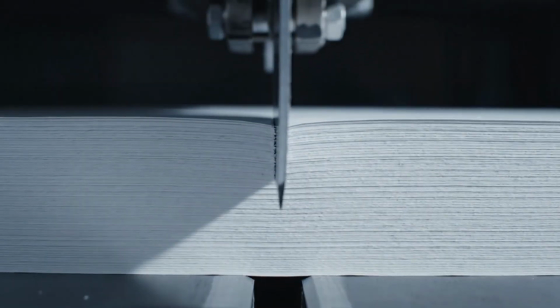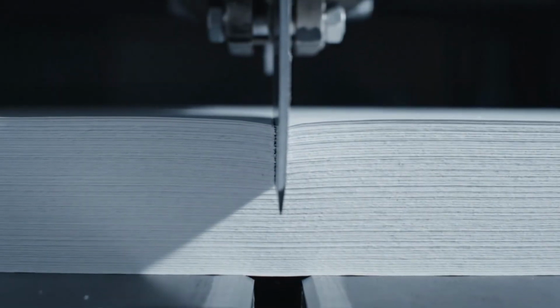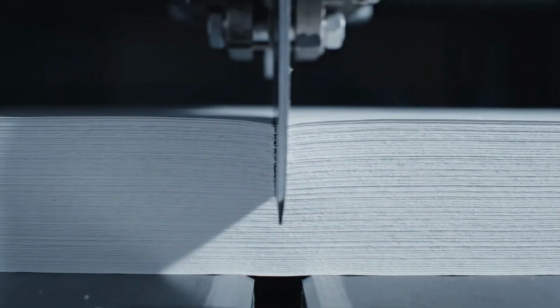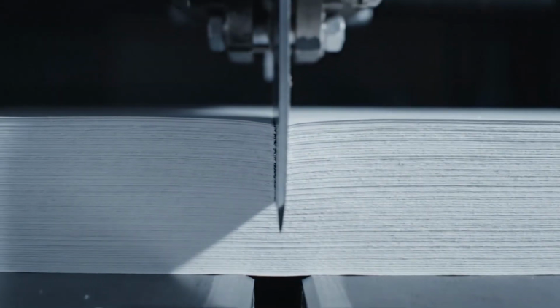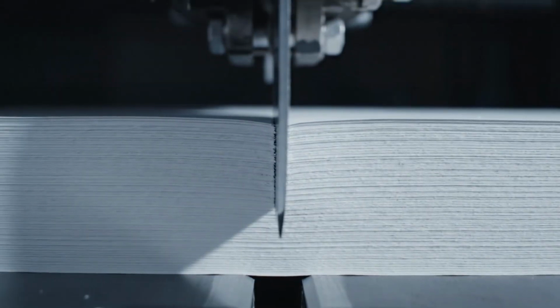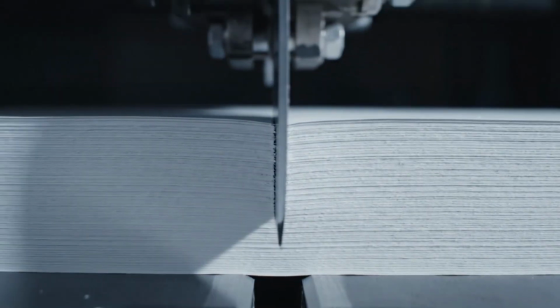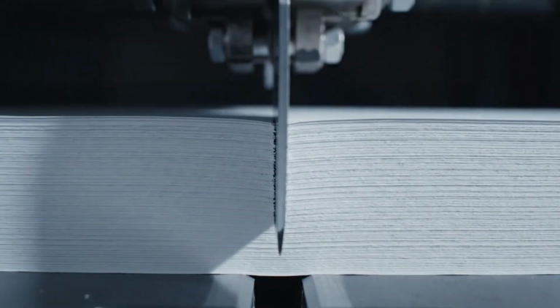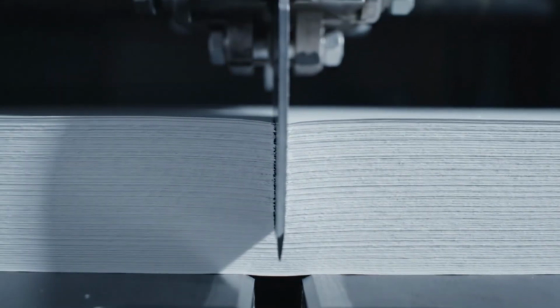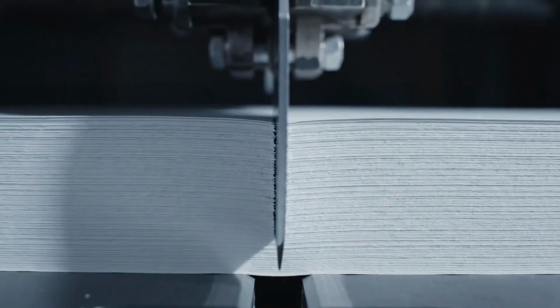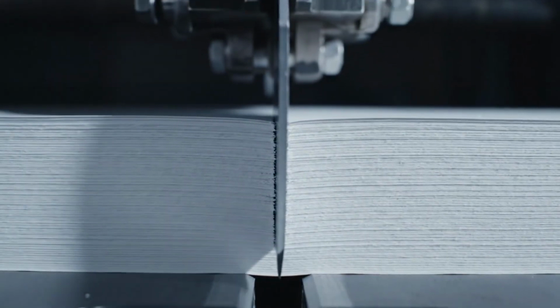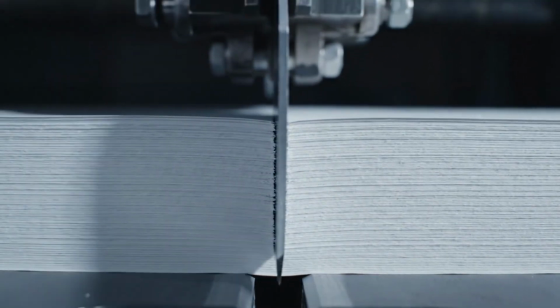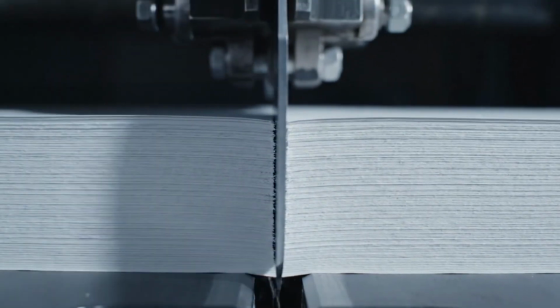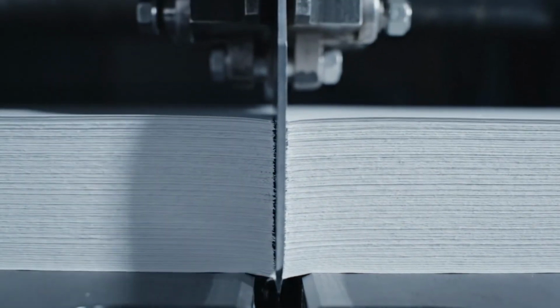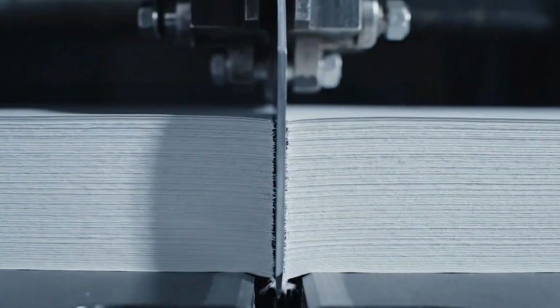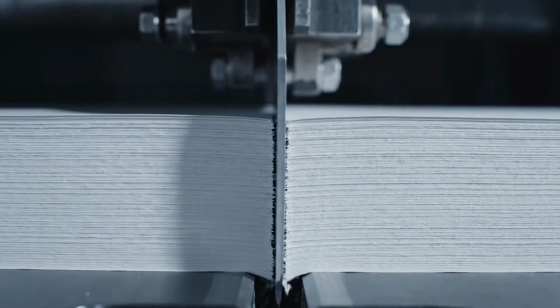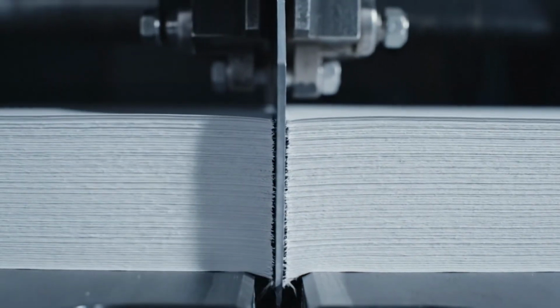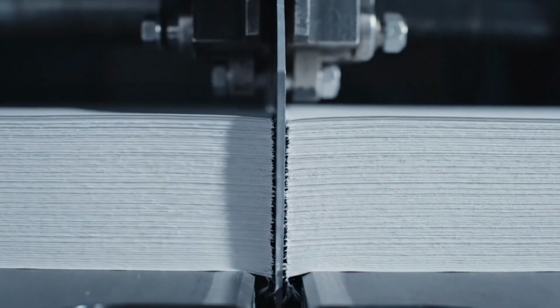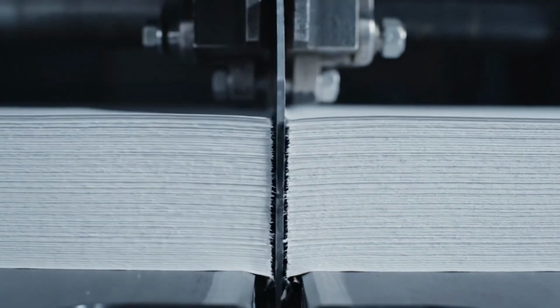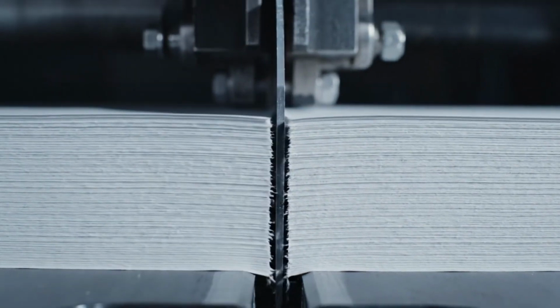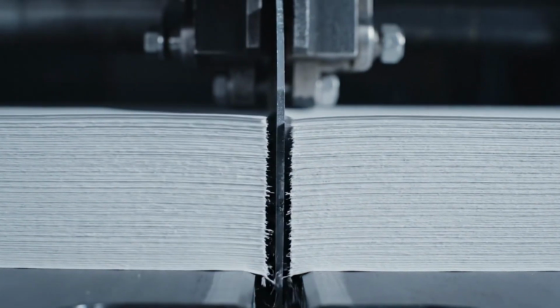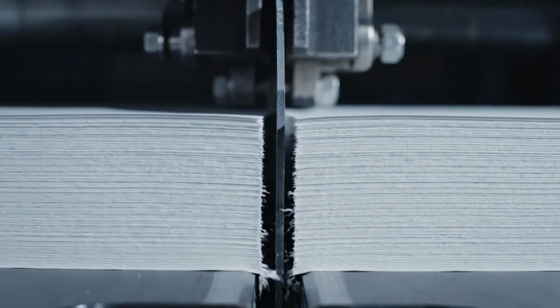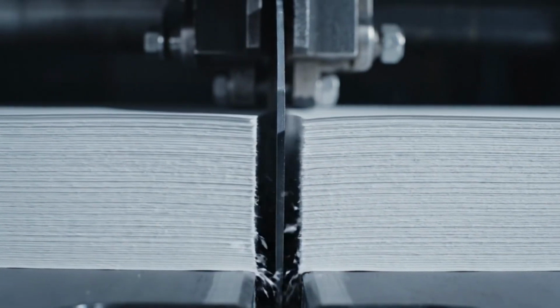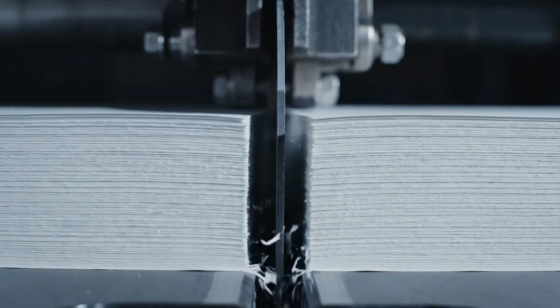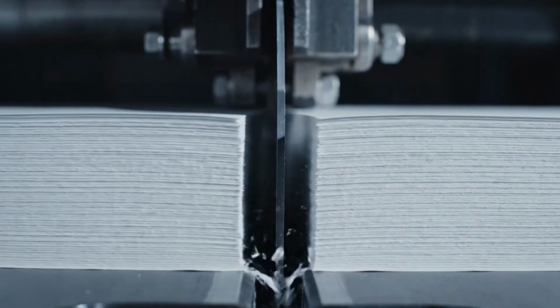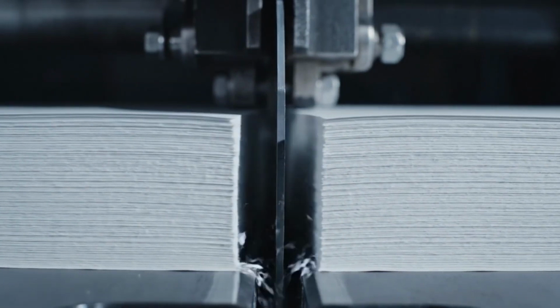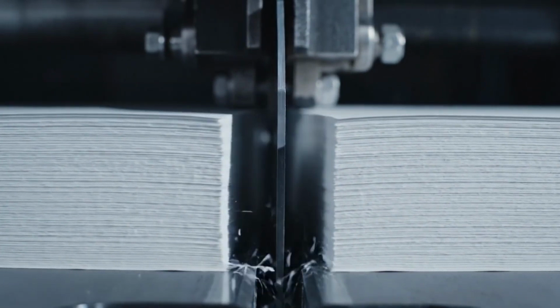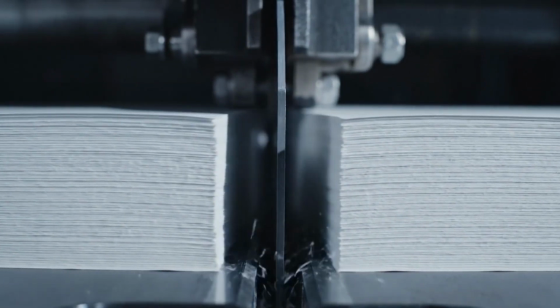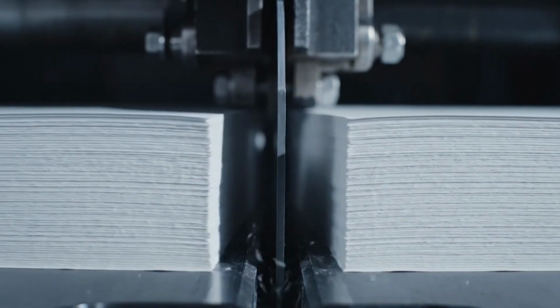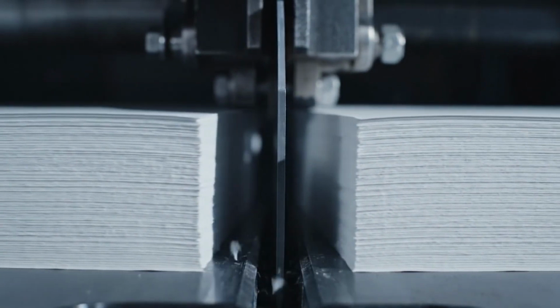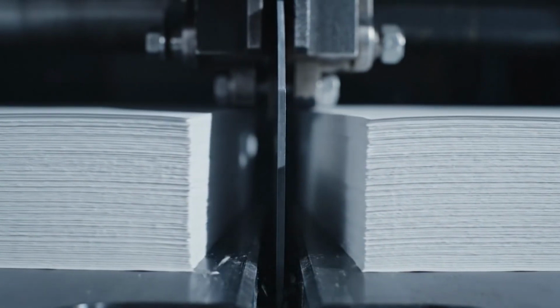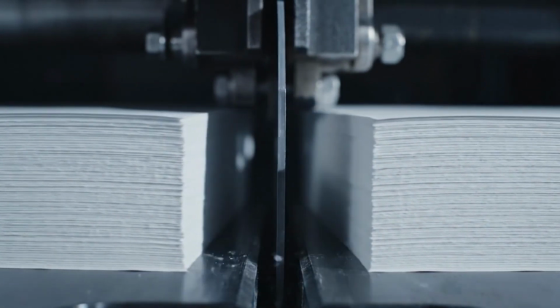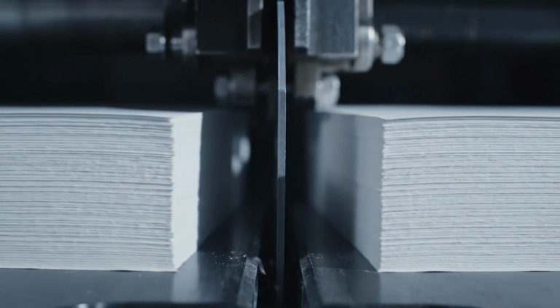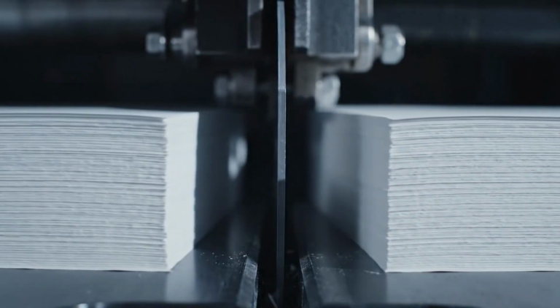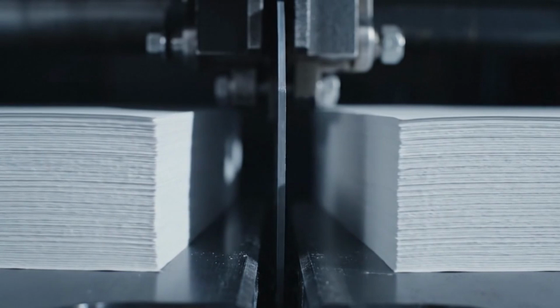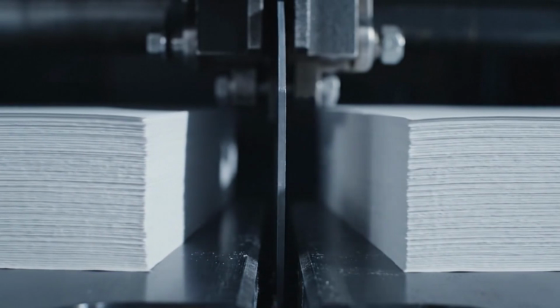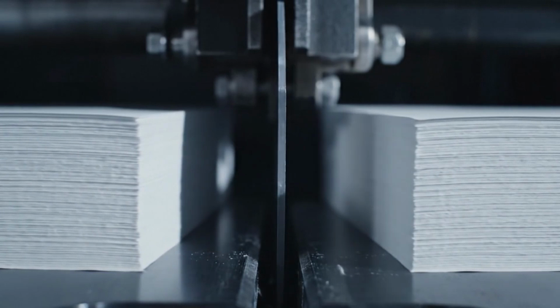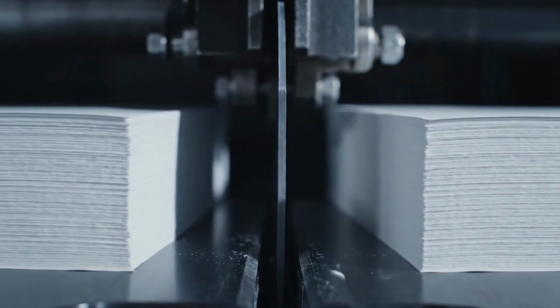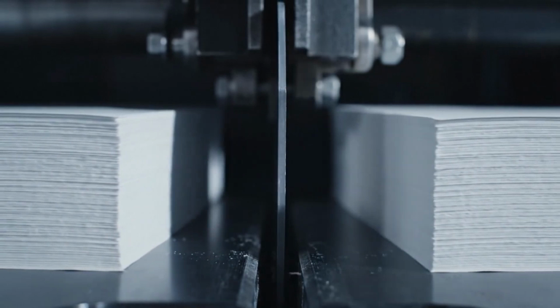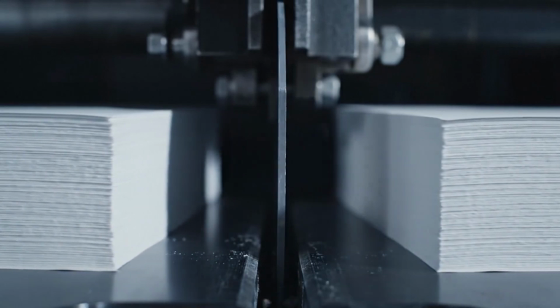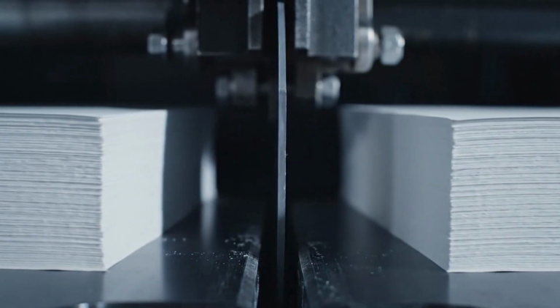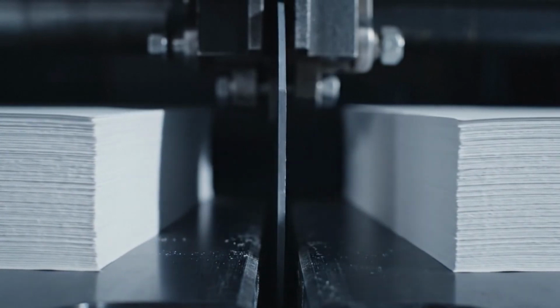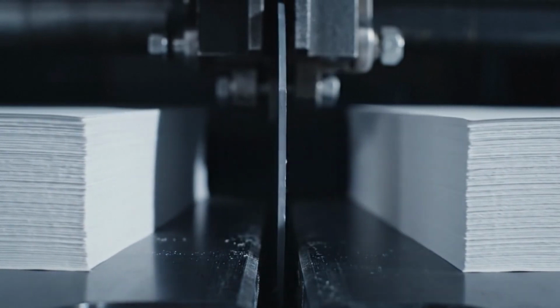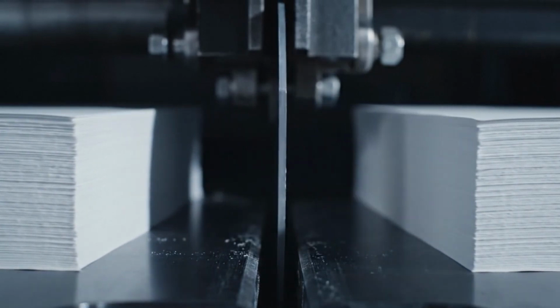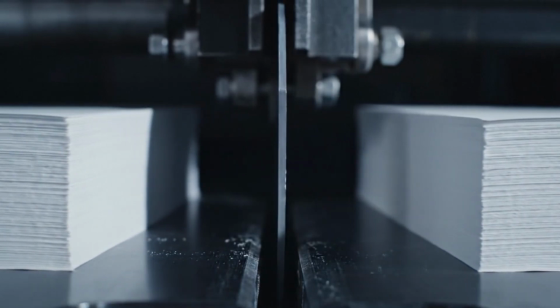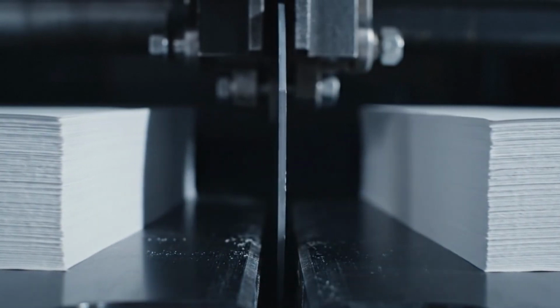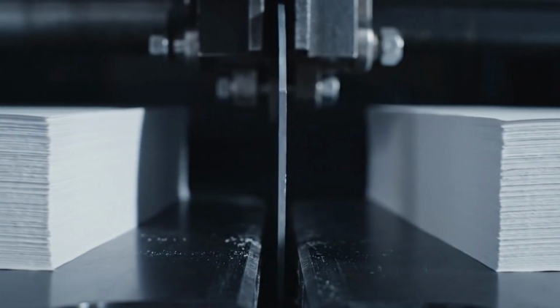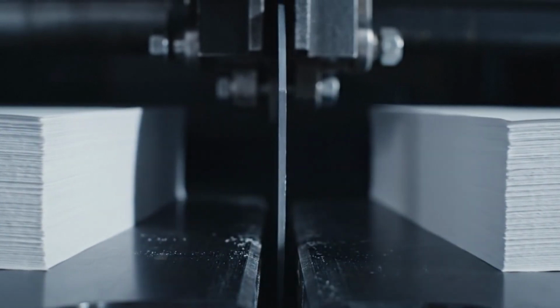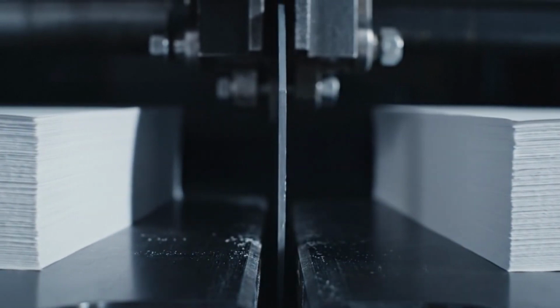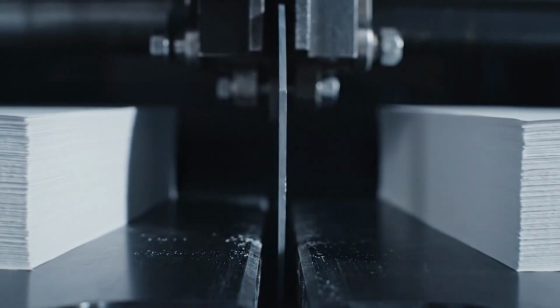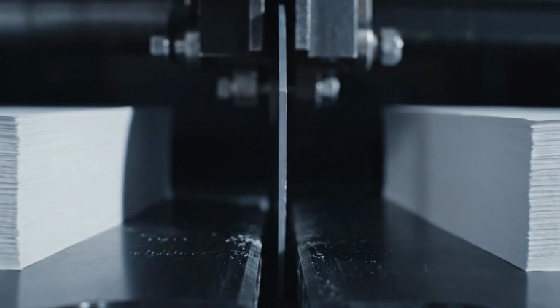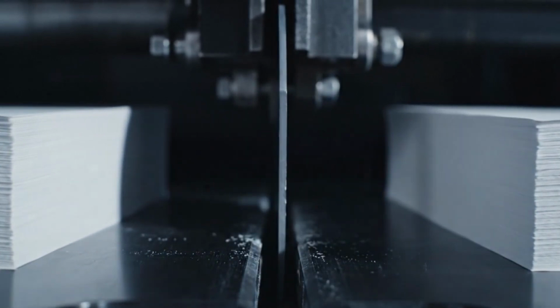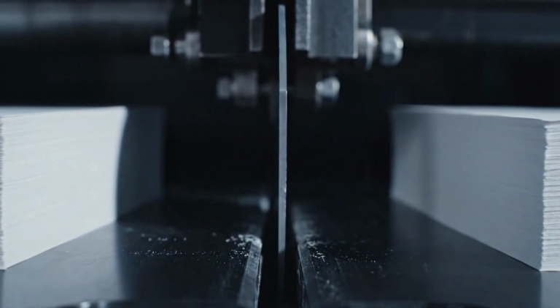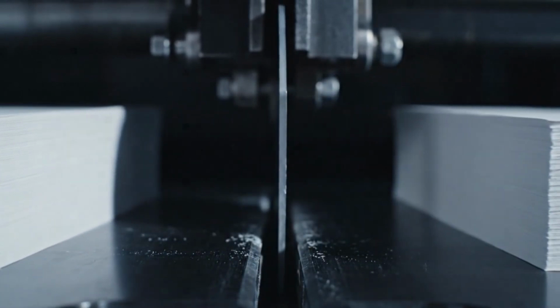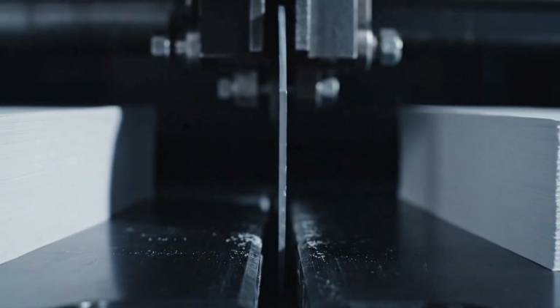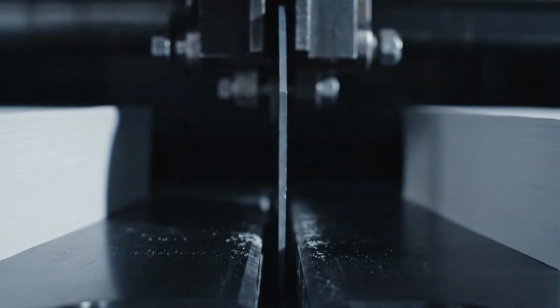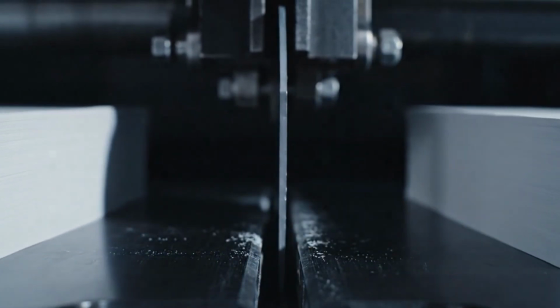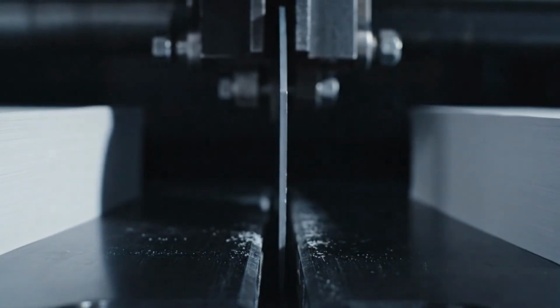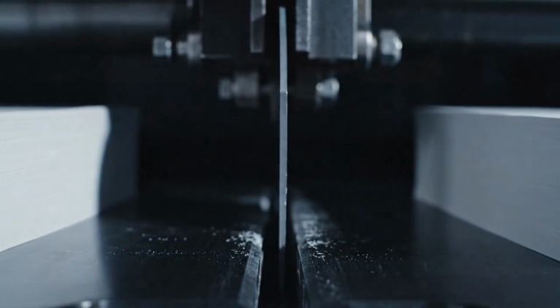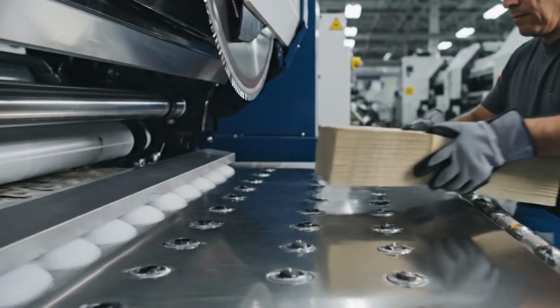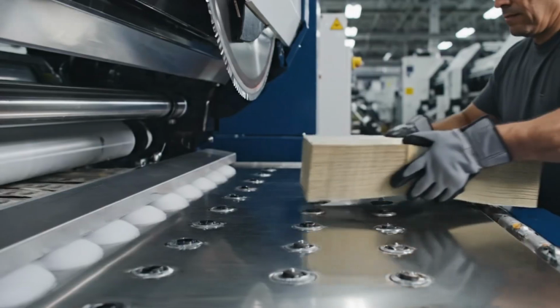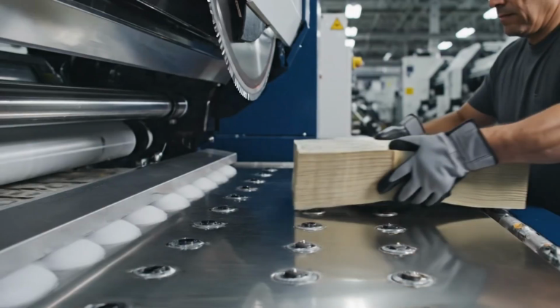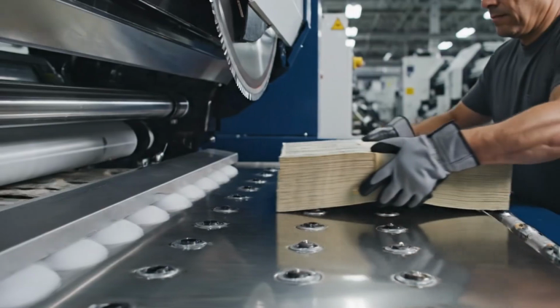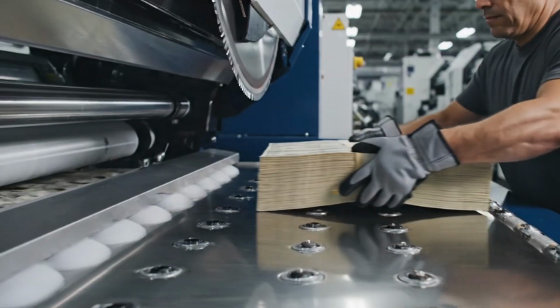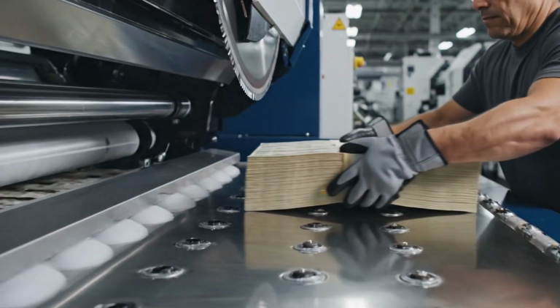A massive steel blade descends with hydraulic force, slicing cleanly through the thick stack of paper like a hot knife through butter.